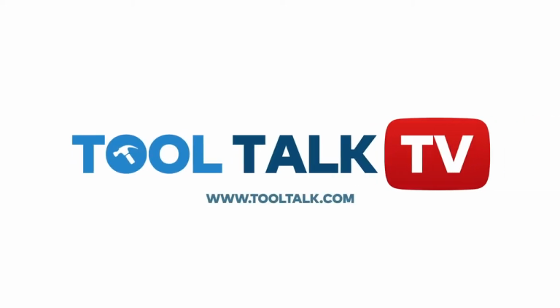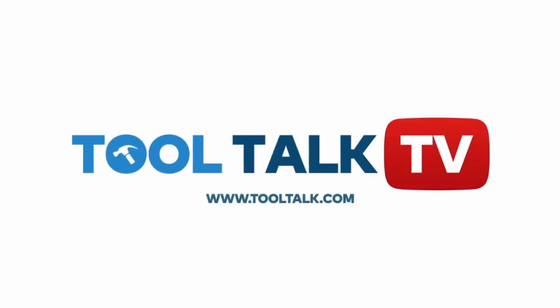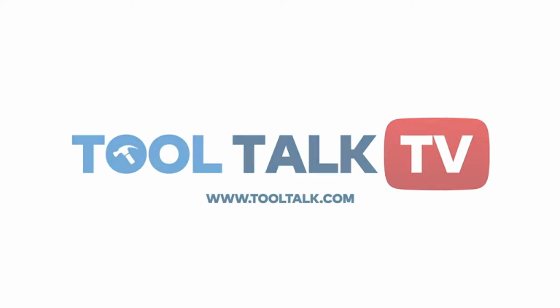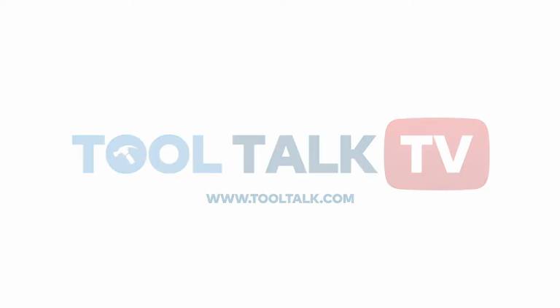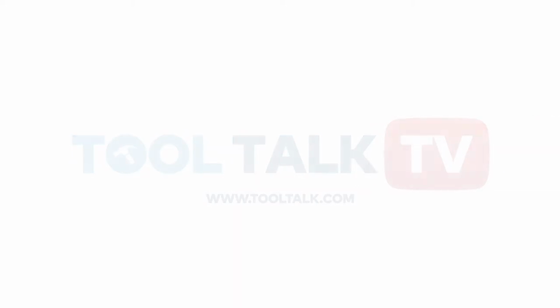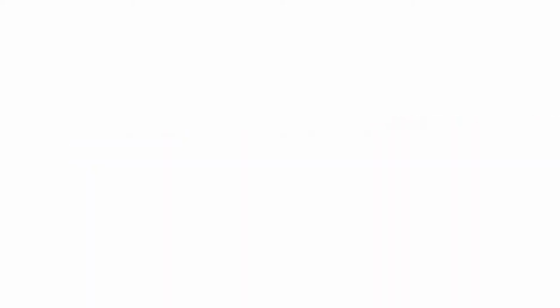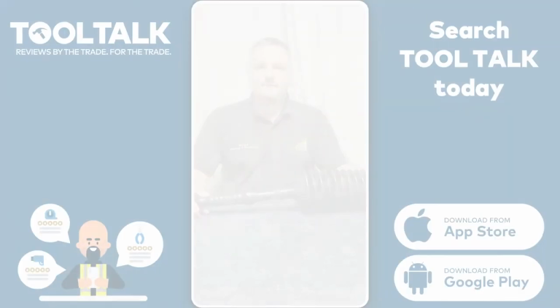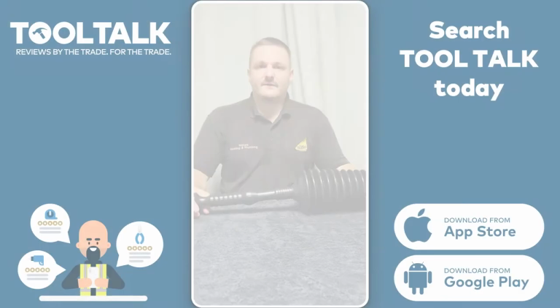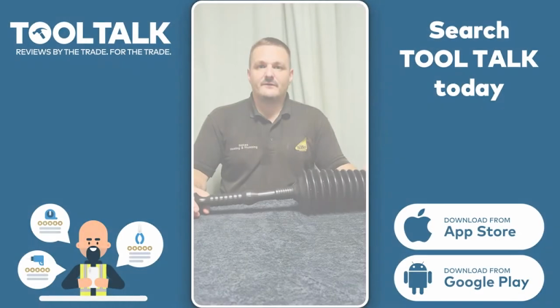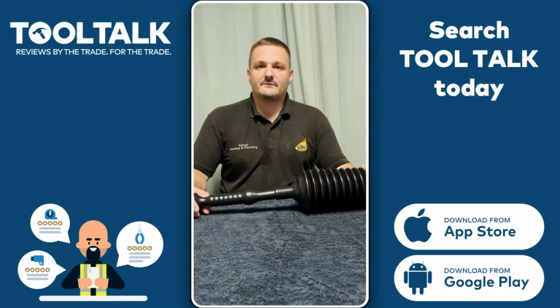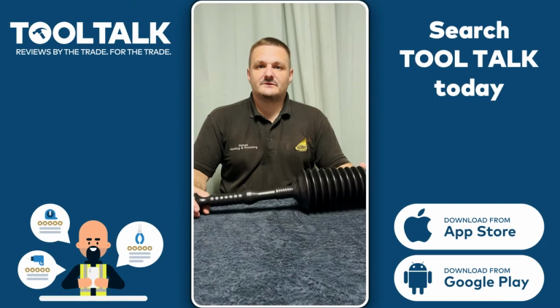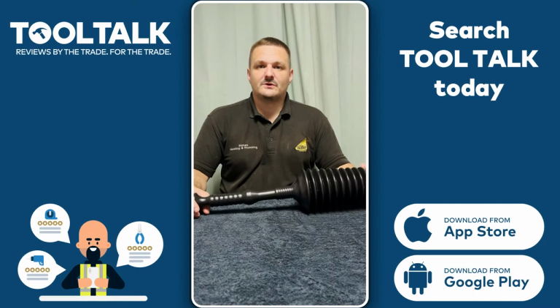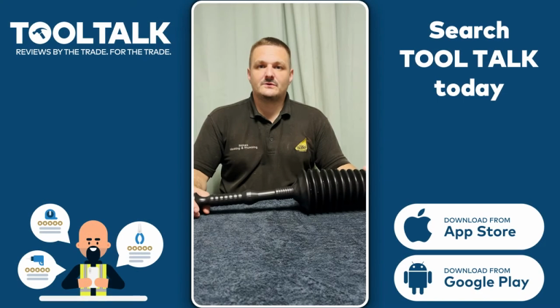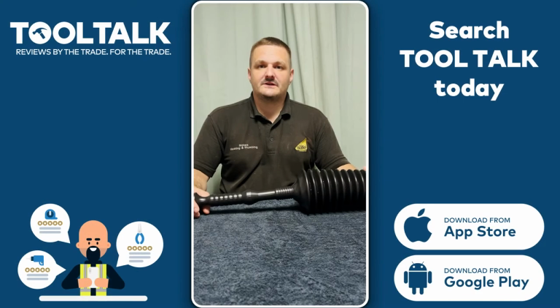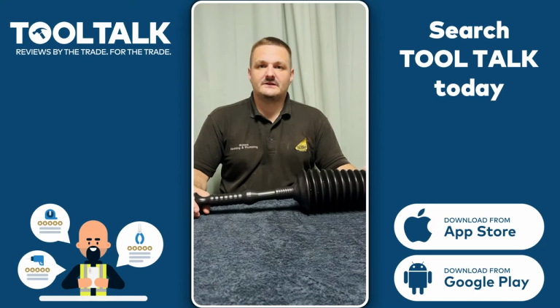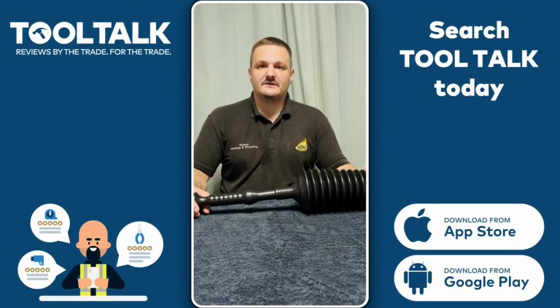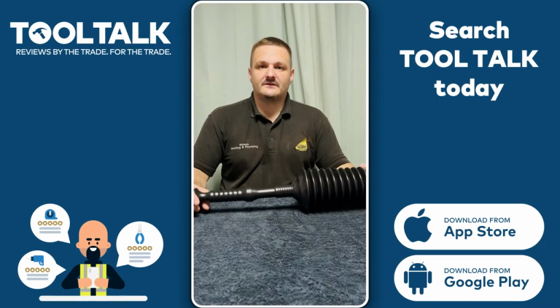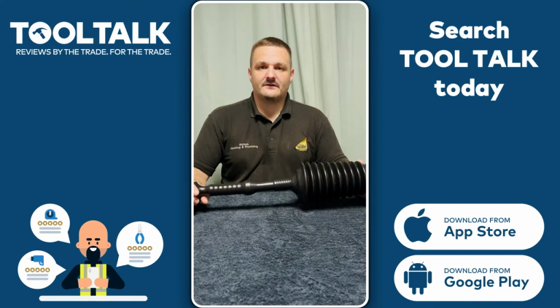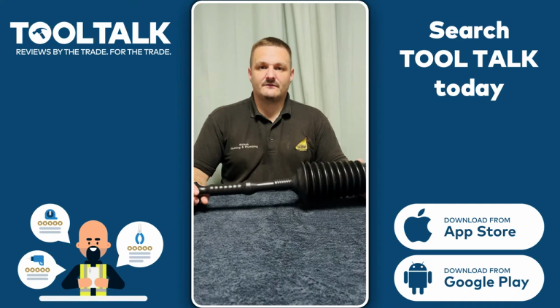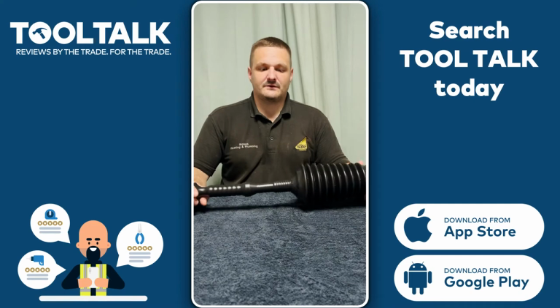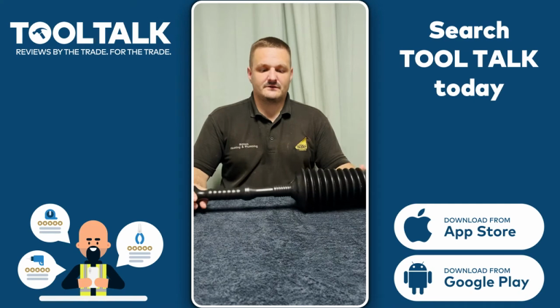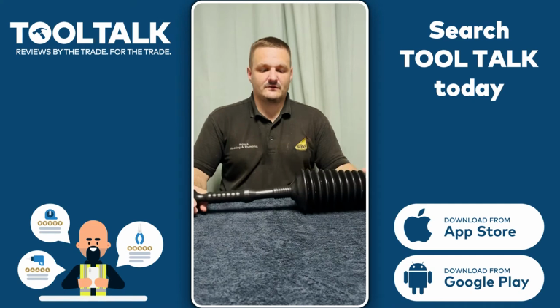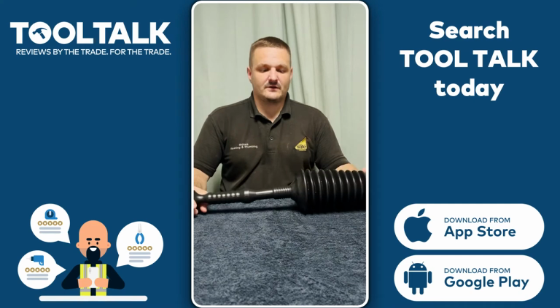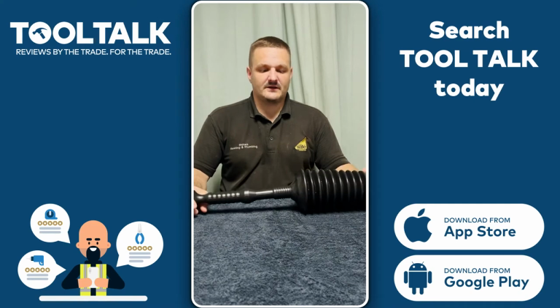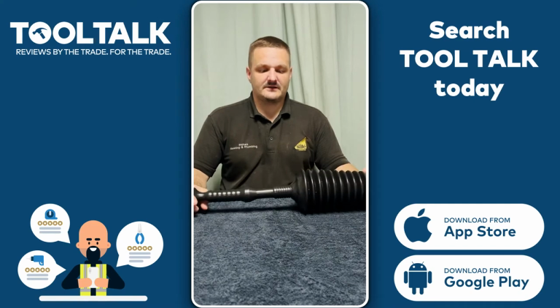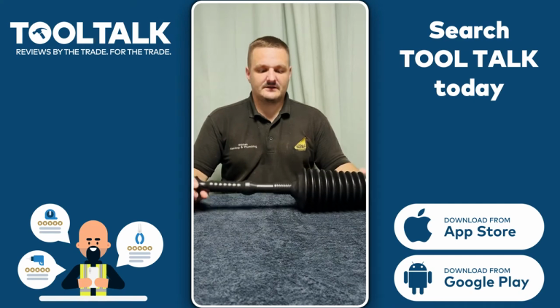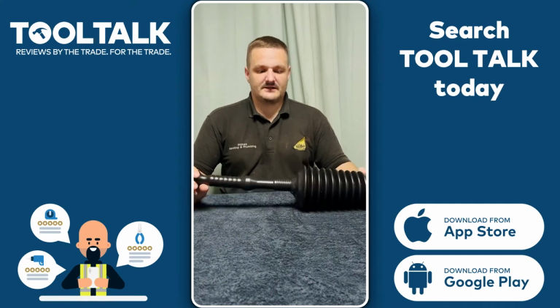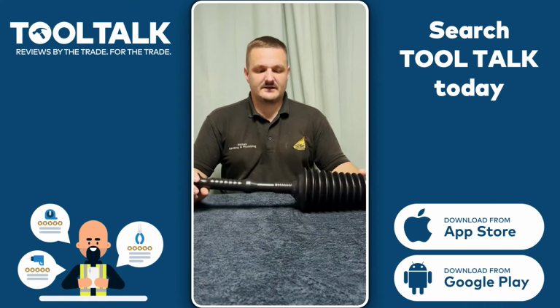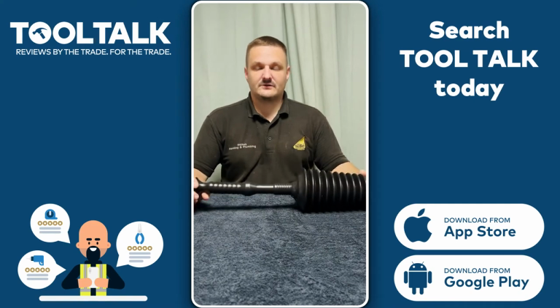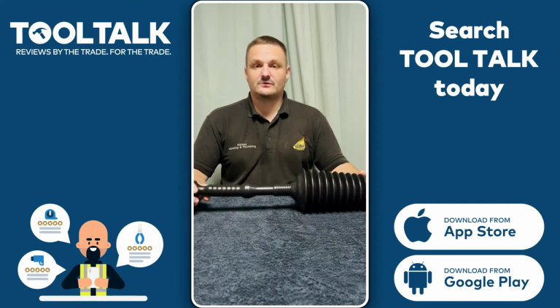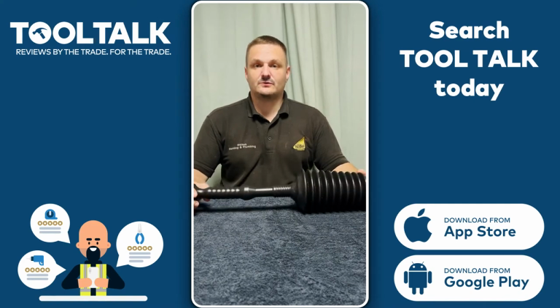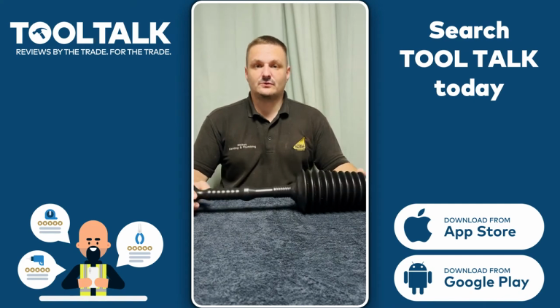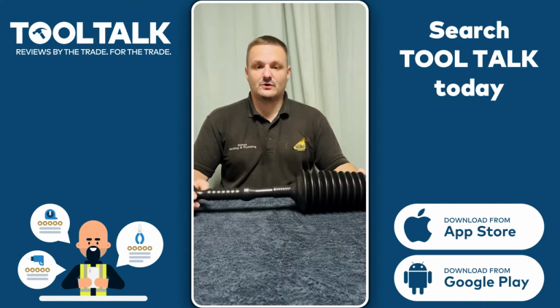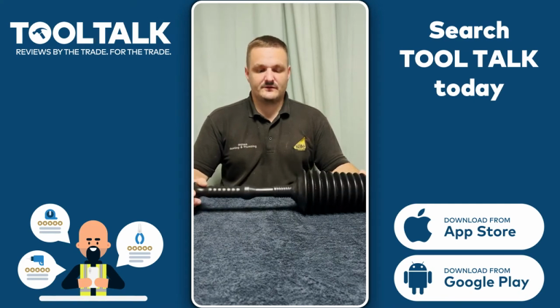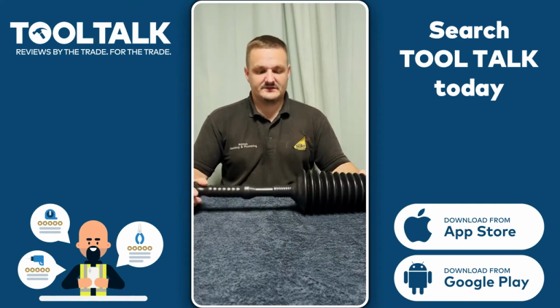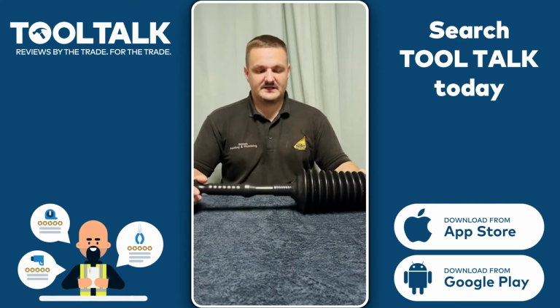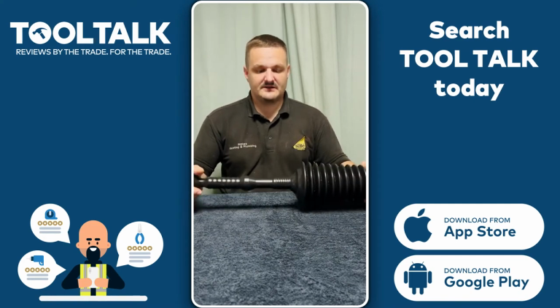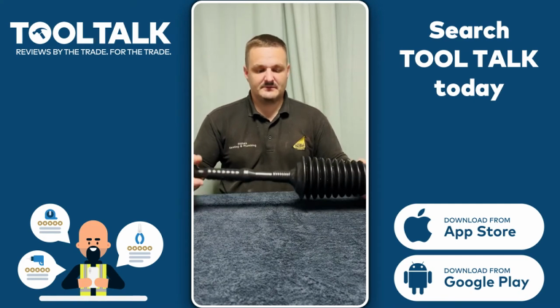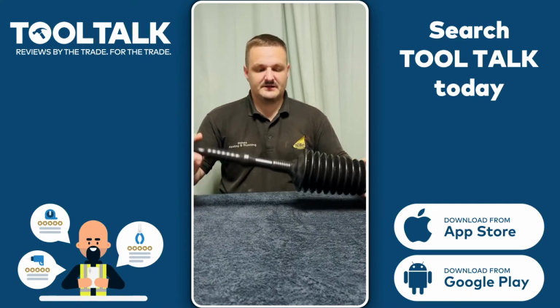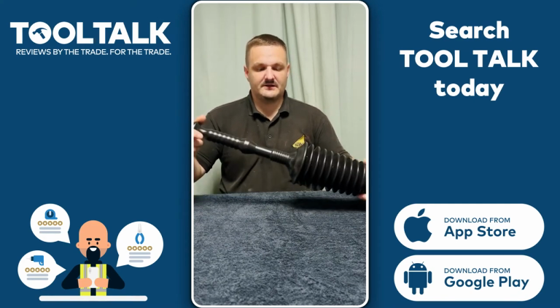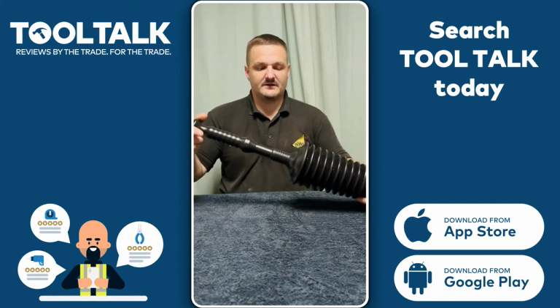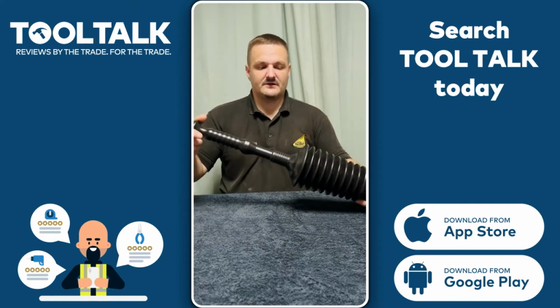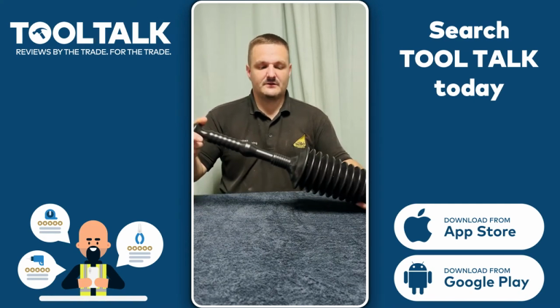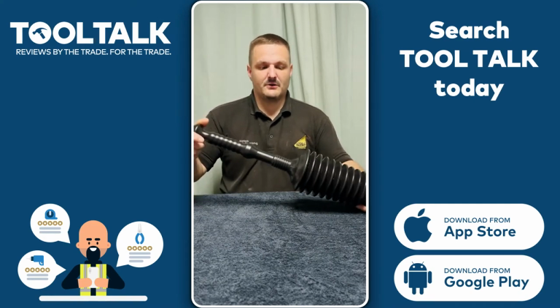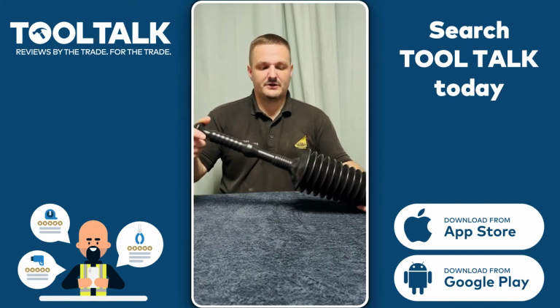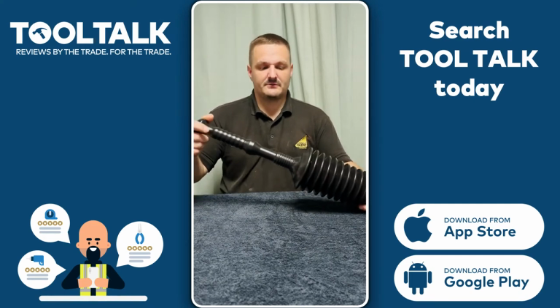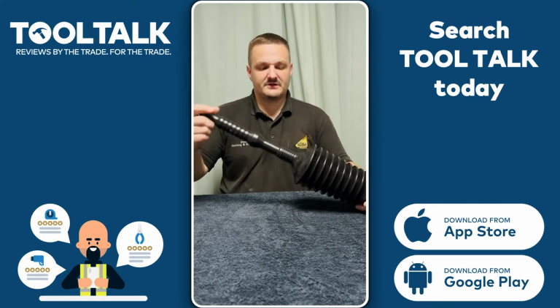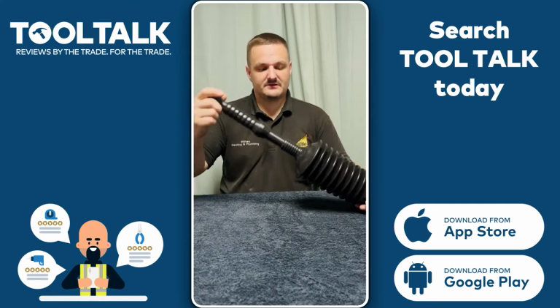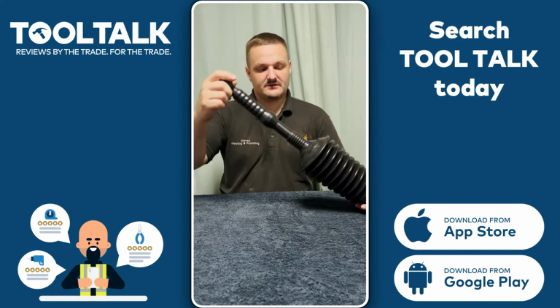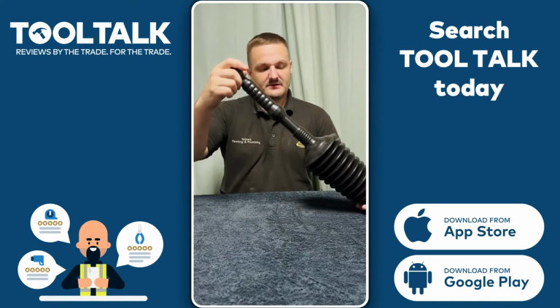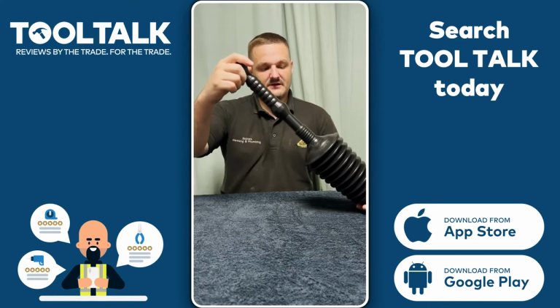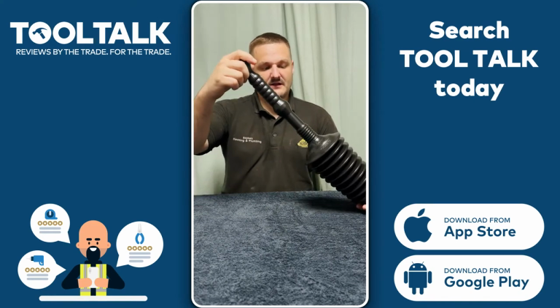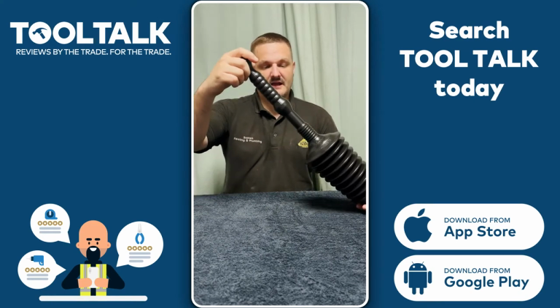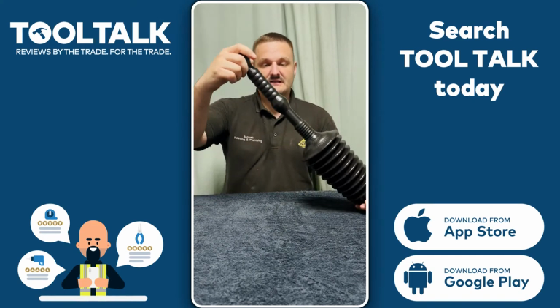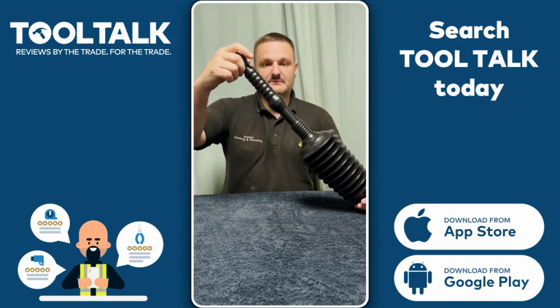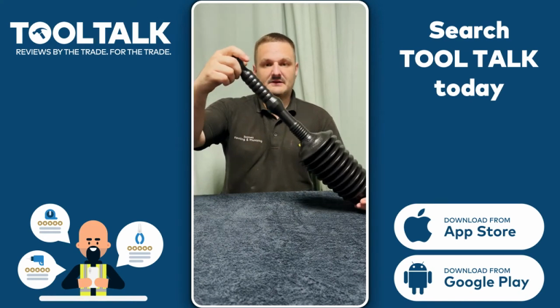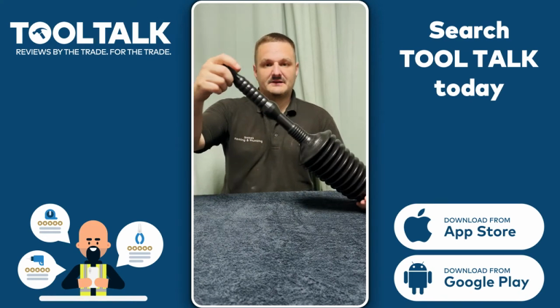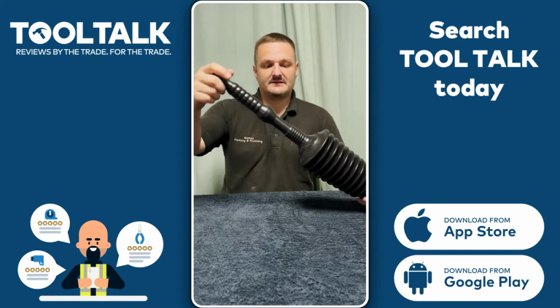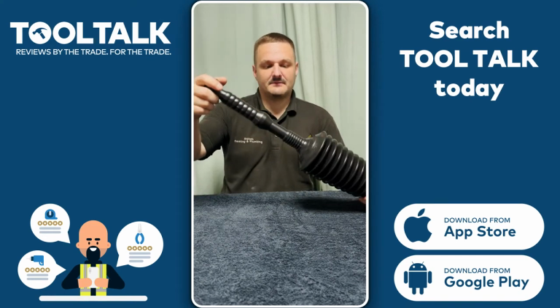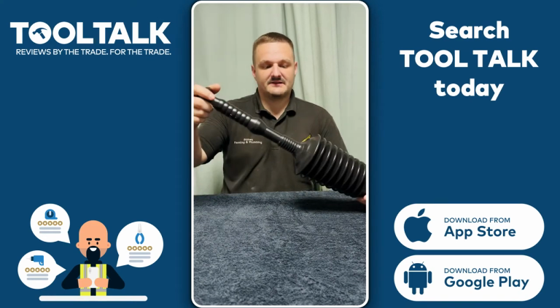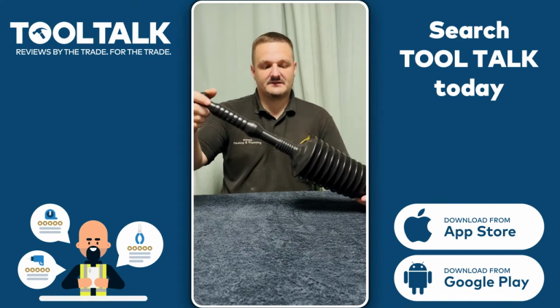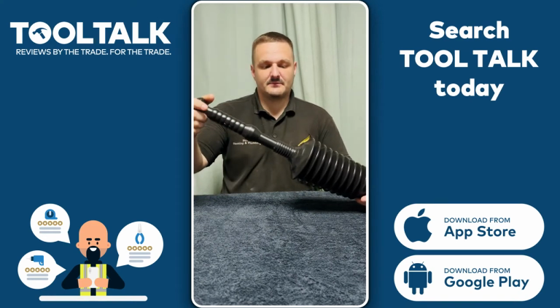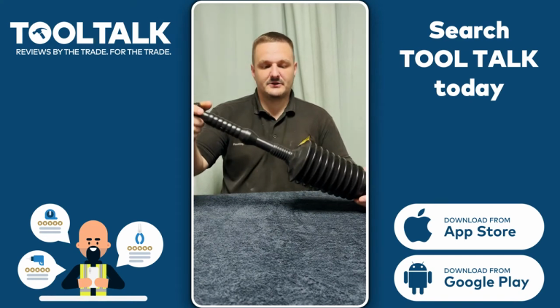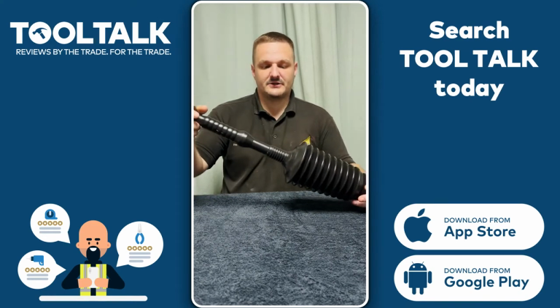Hi, I'm Phil from Stokes Heating. First of all, I'd like to thank Tooltorq for sending me the Monument 80mm Master Plunger.